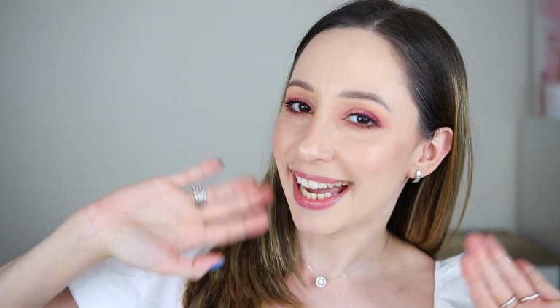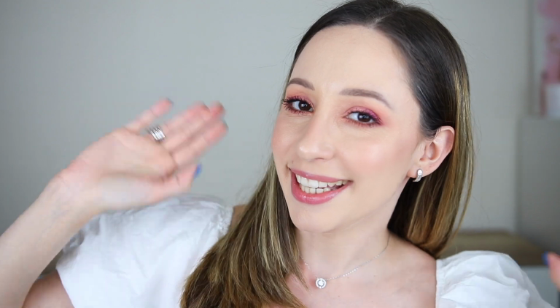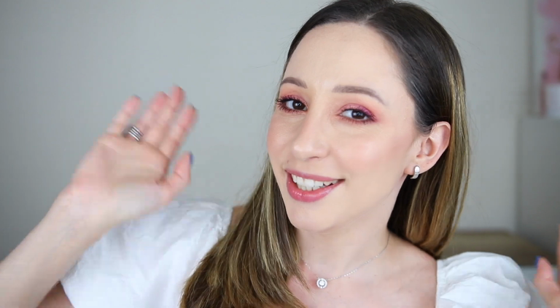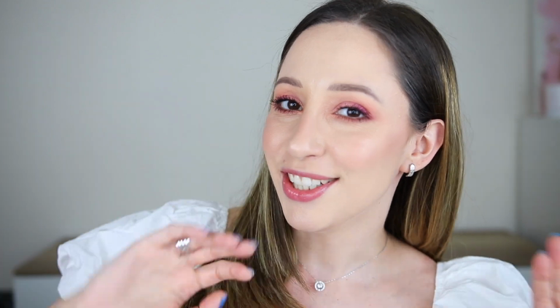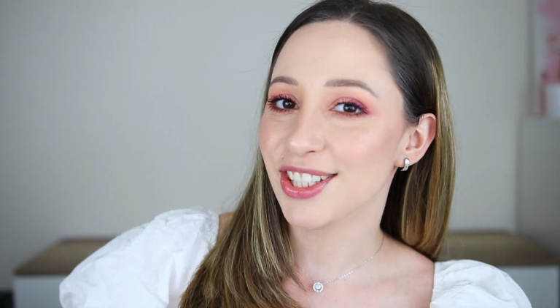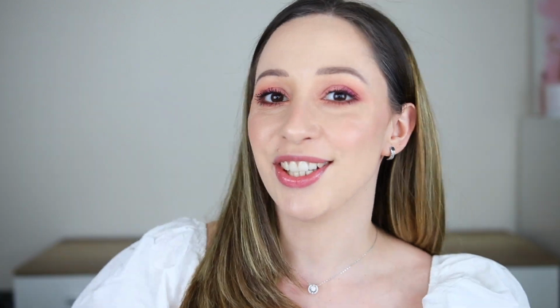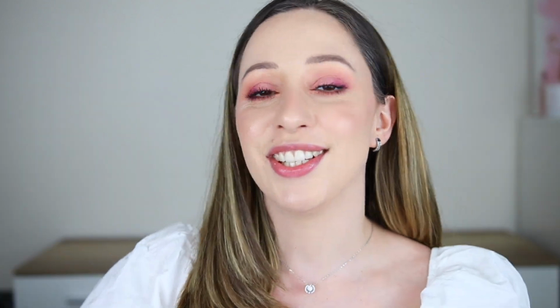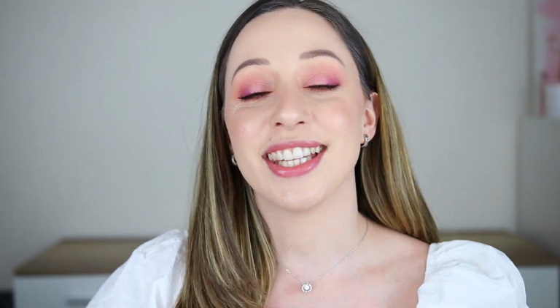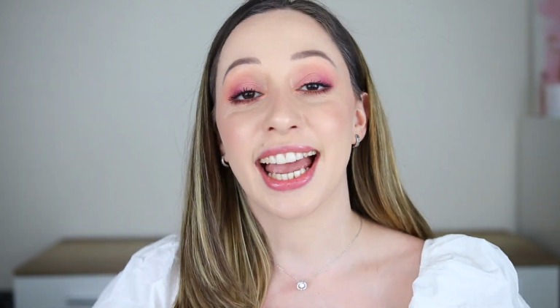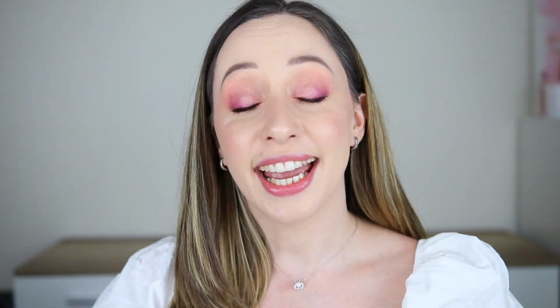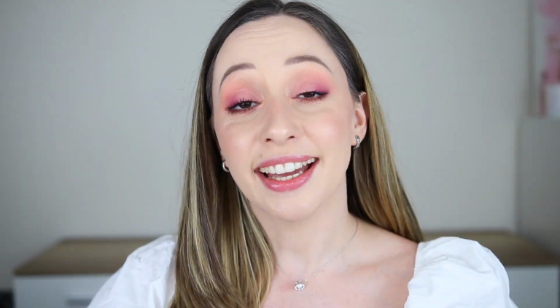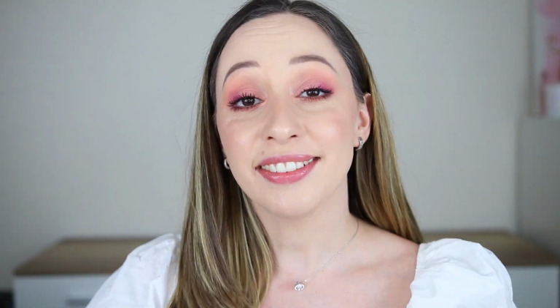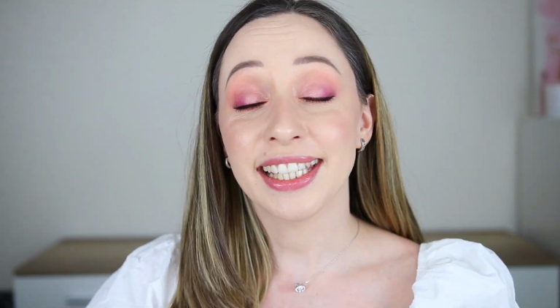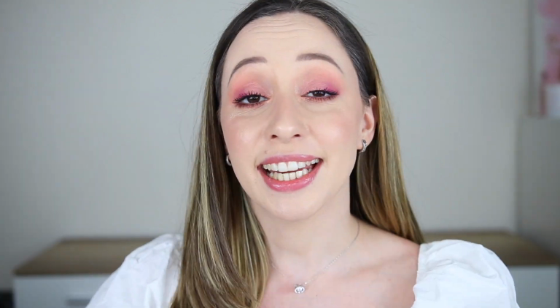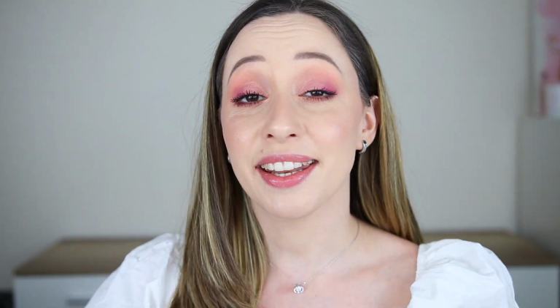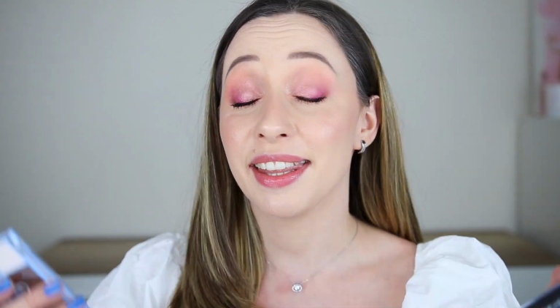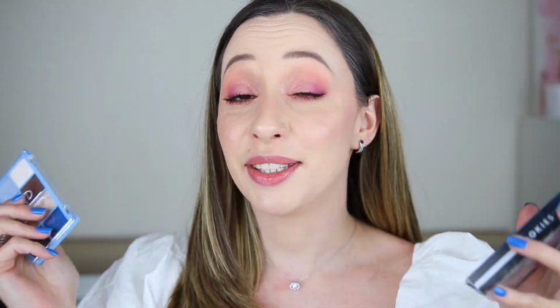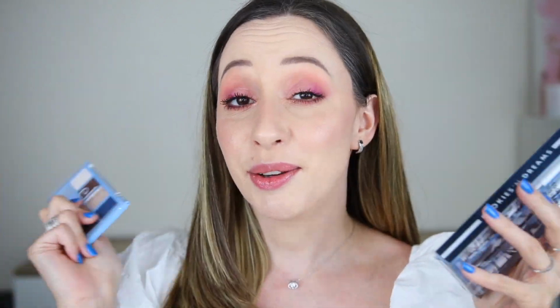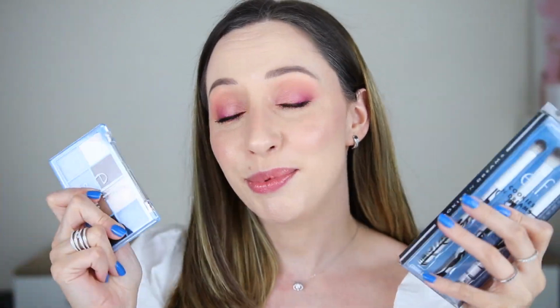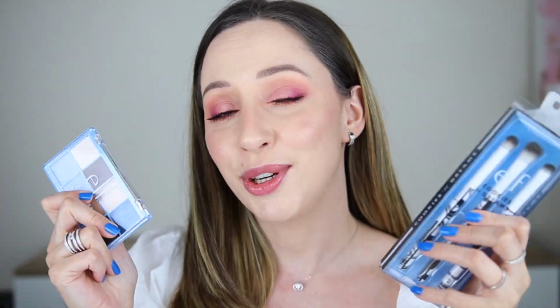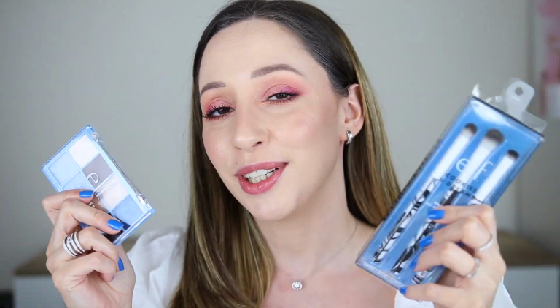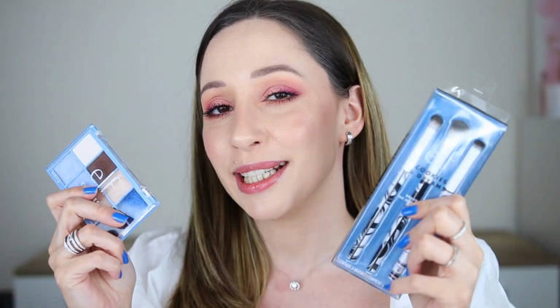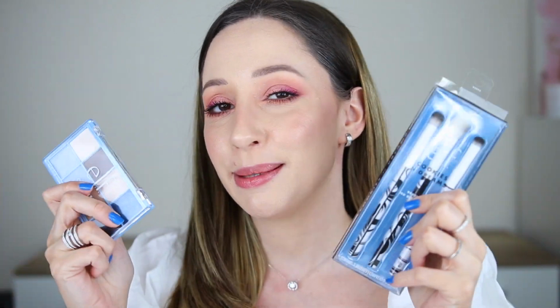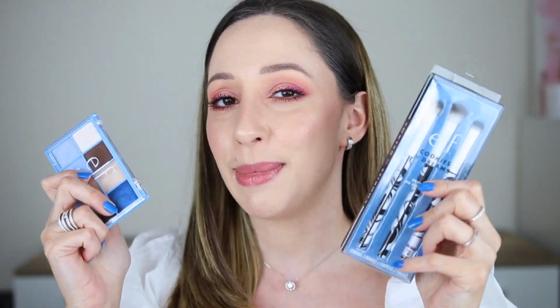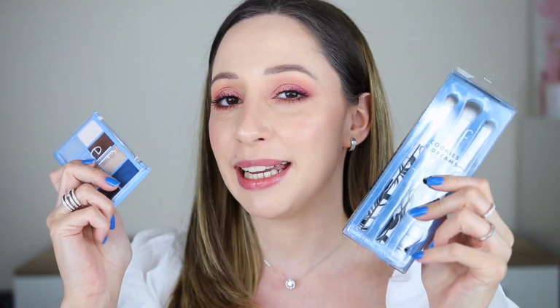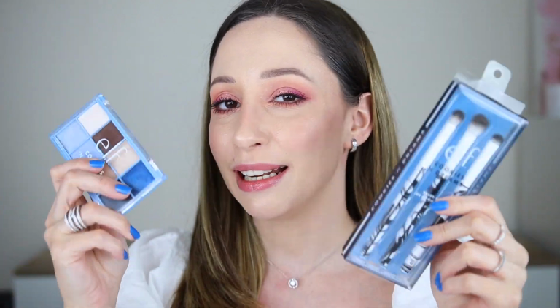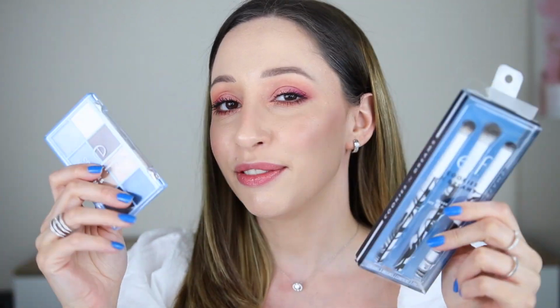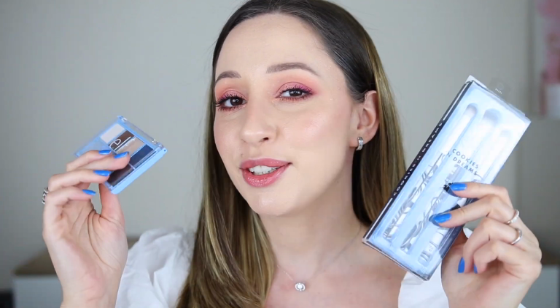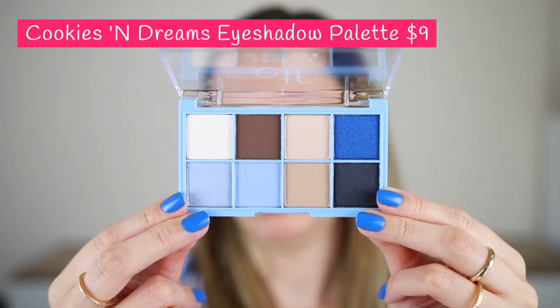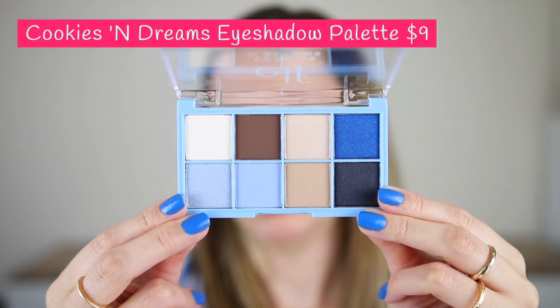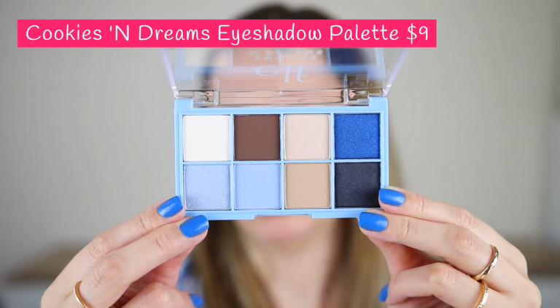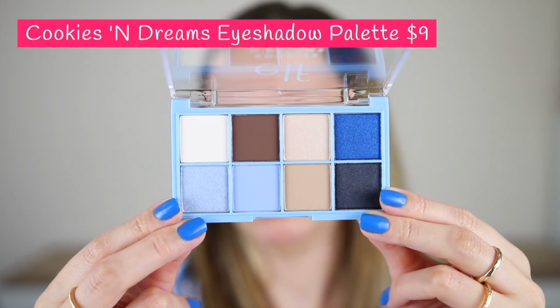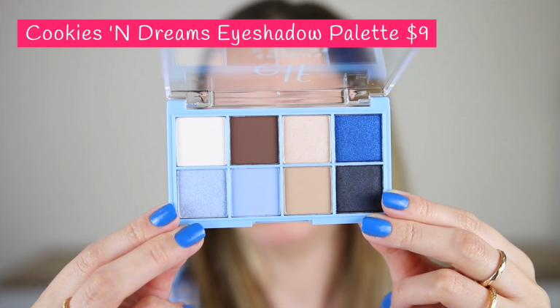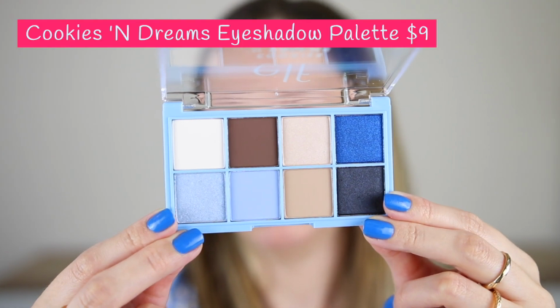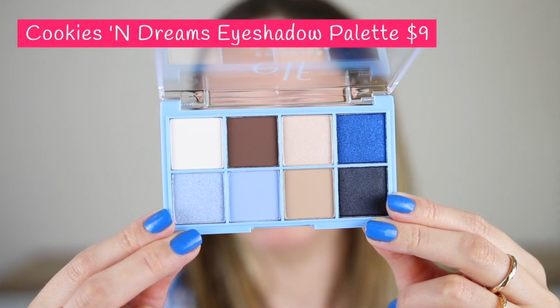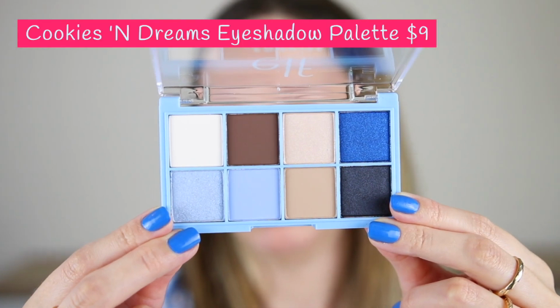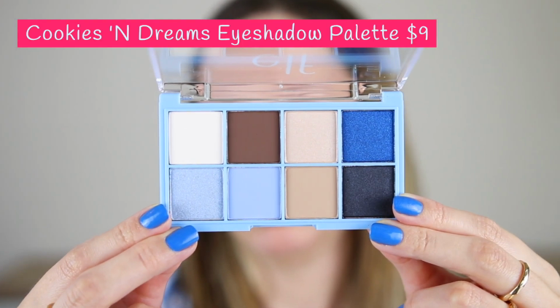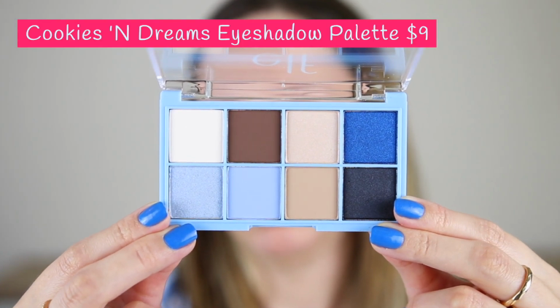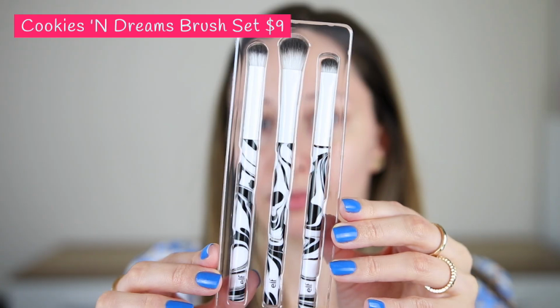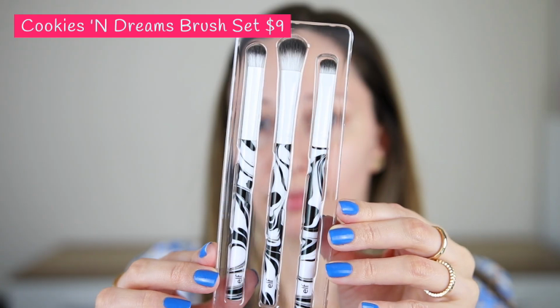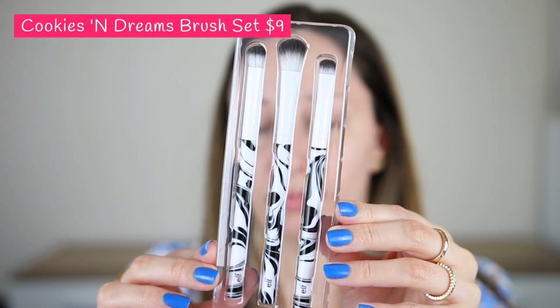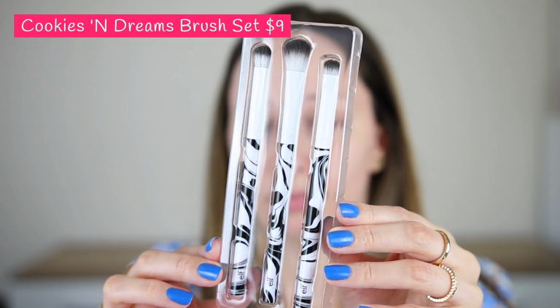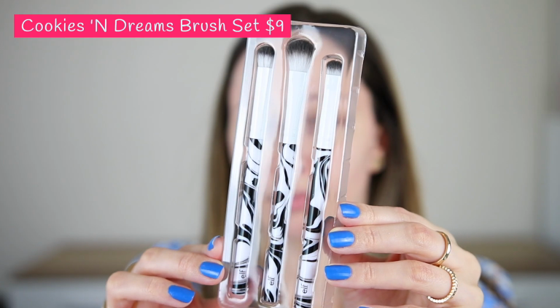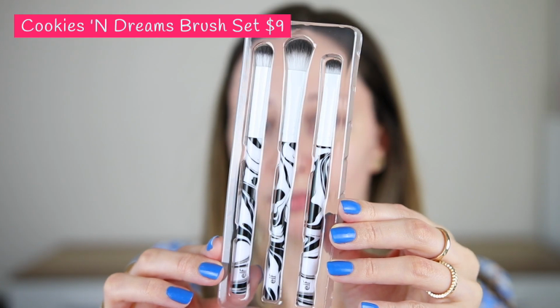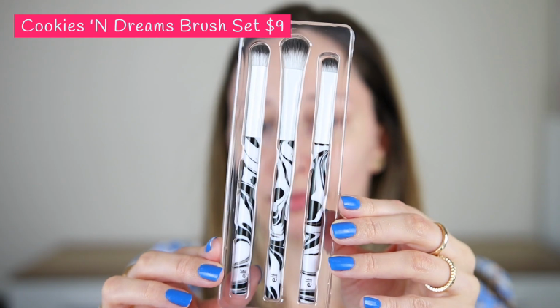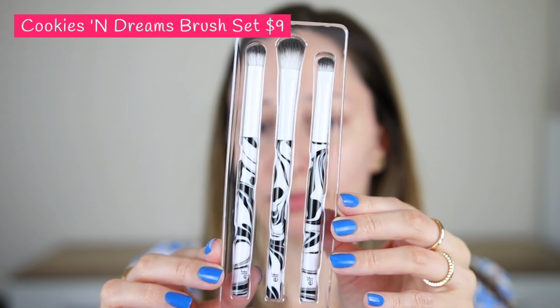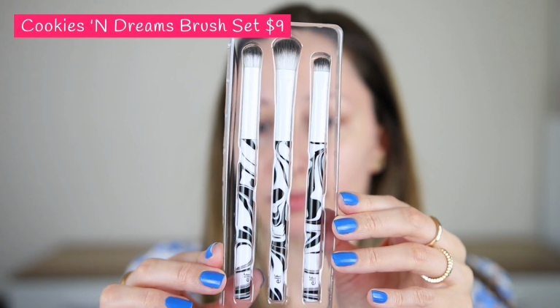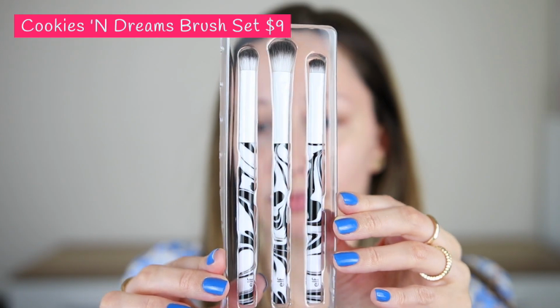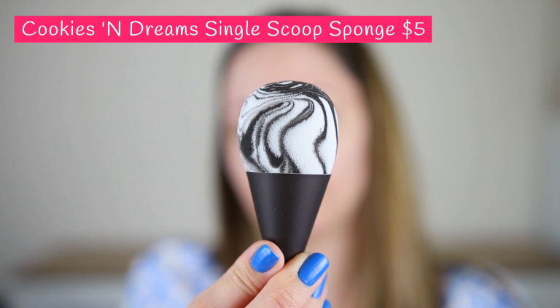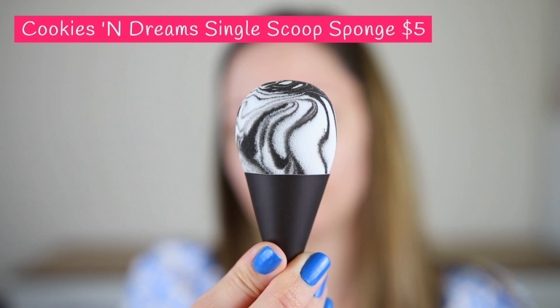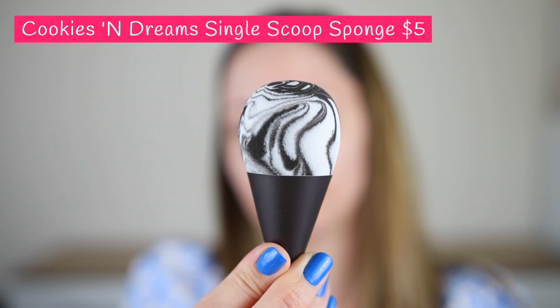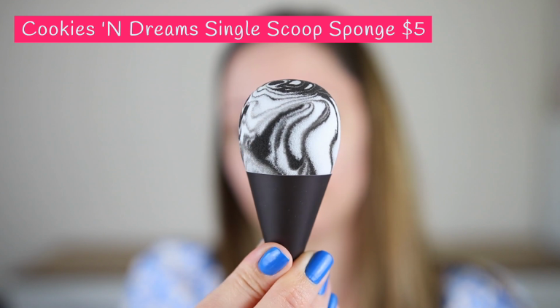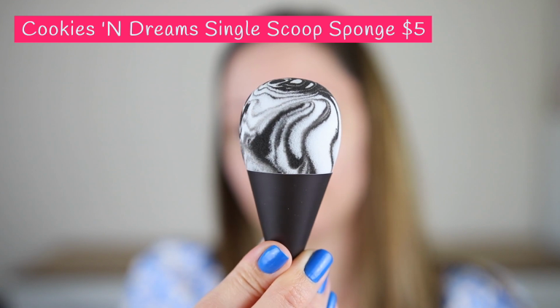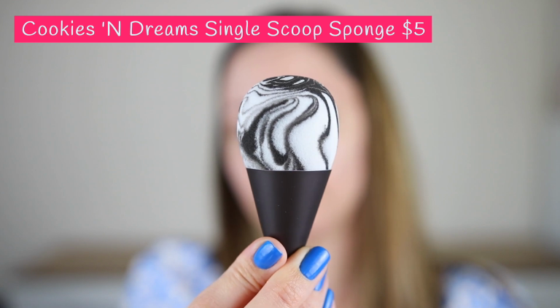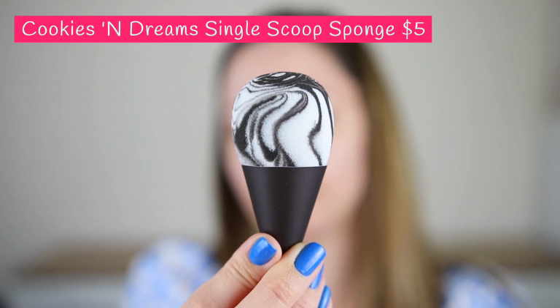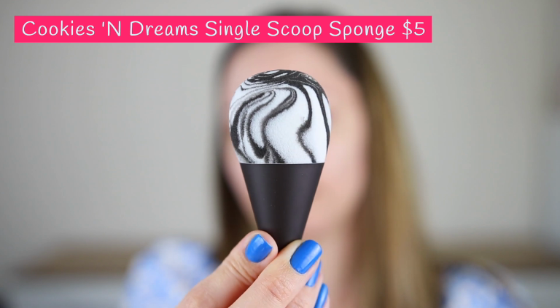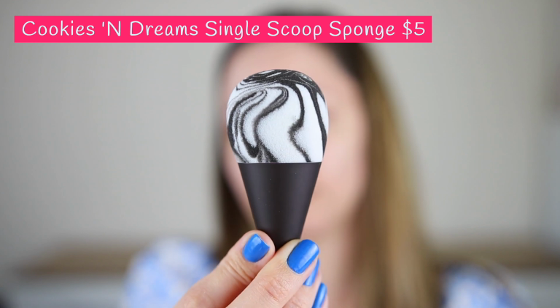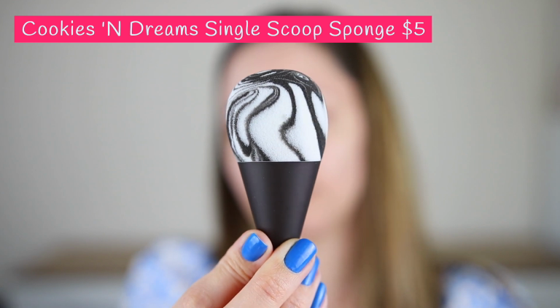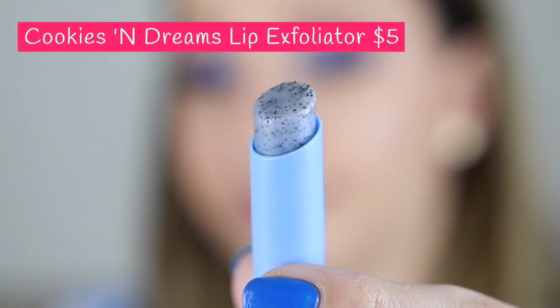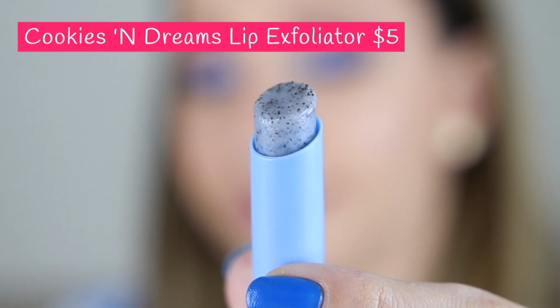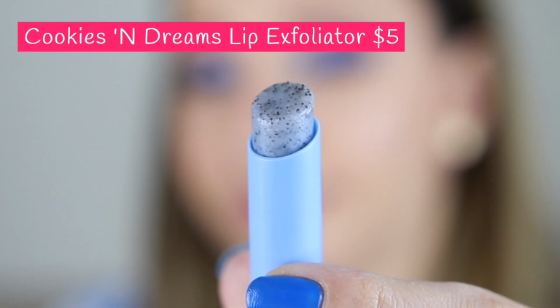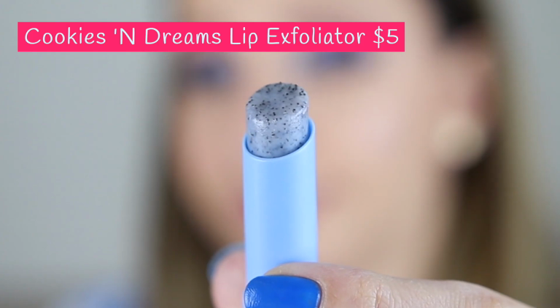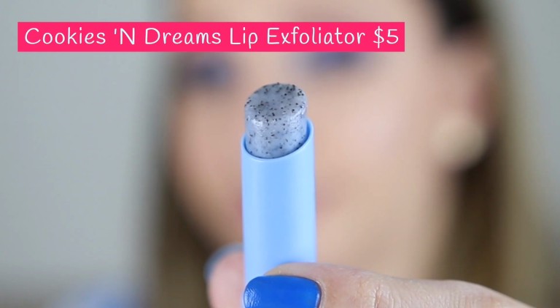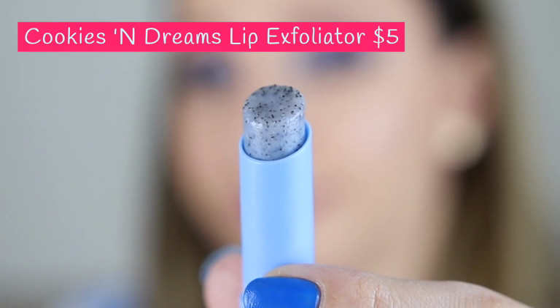Hi gorgeous! I have here the new products by ELF Cosmetics. This is the limited edition collection Cookies and Dreams.